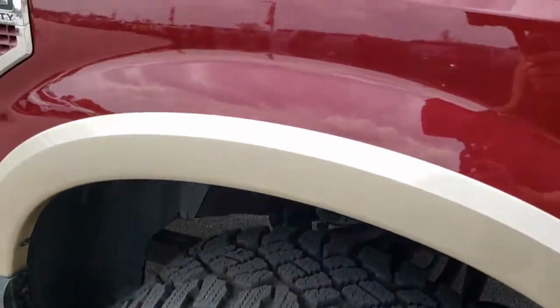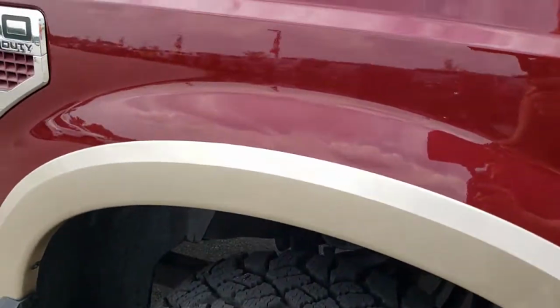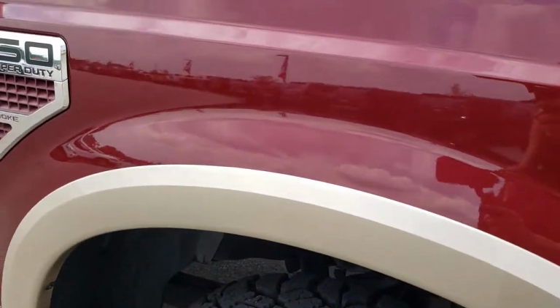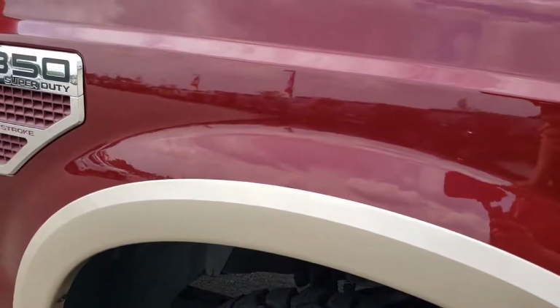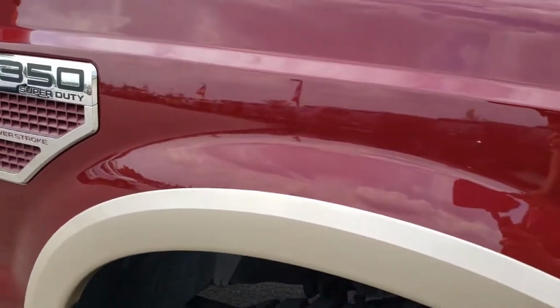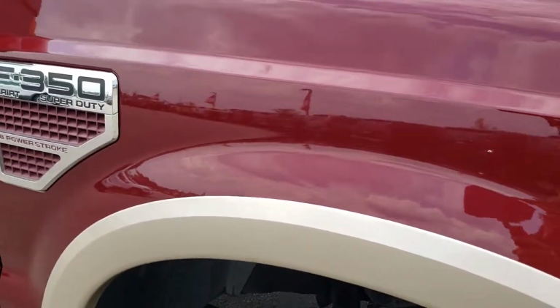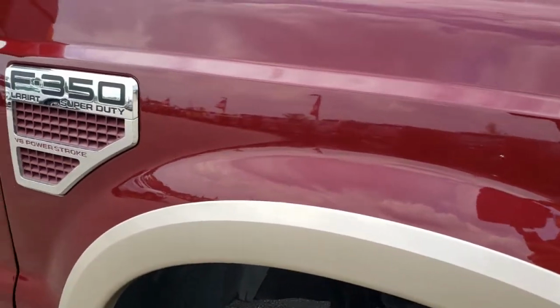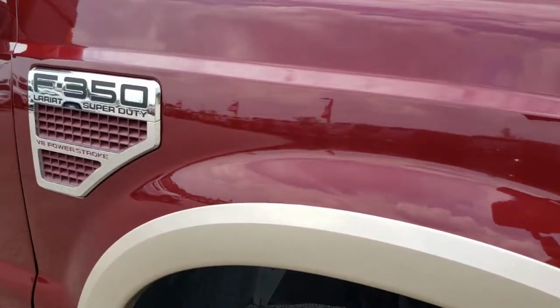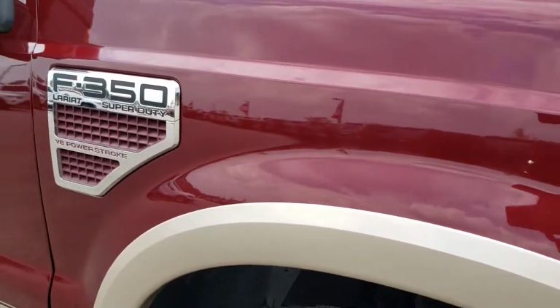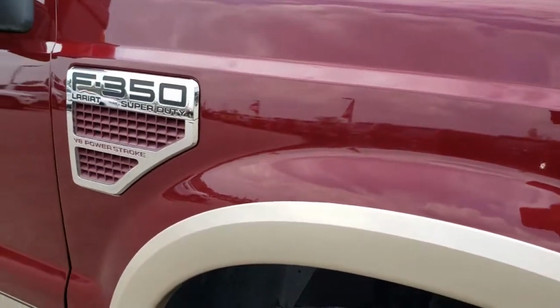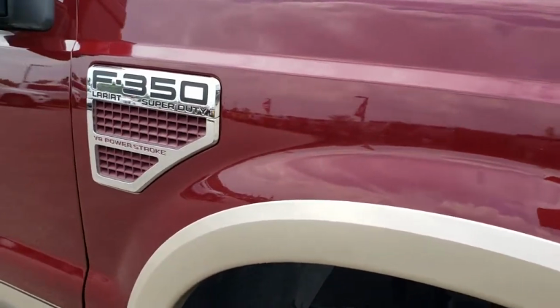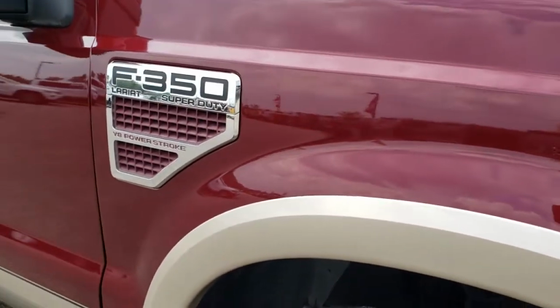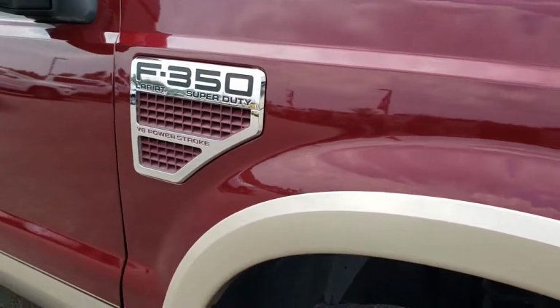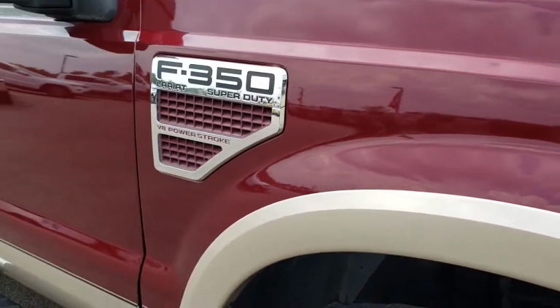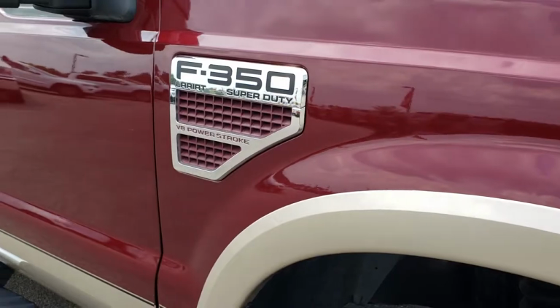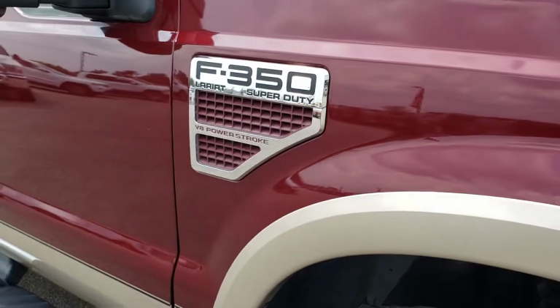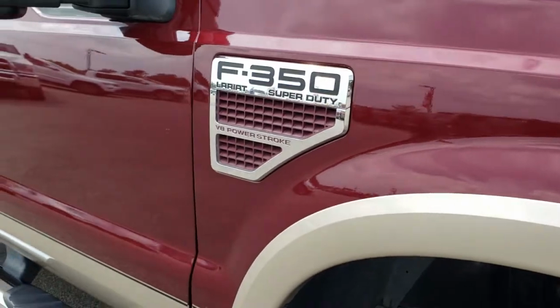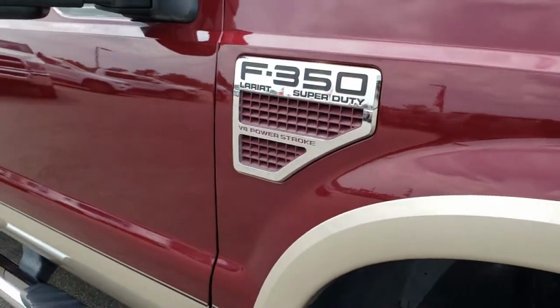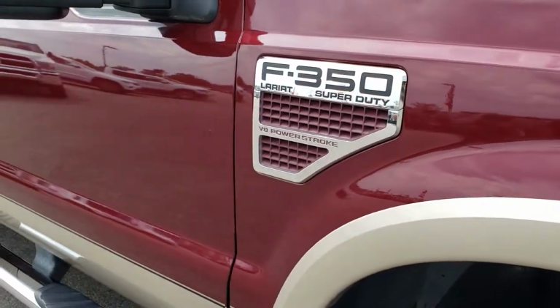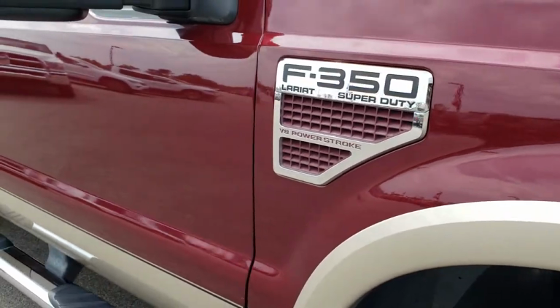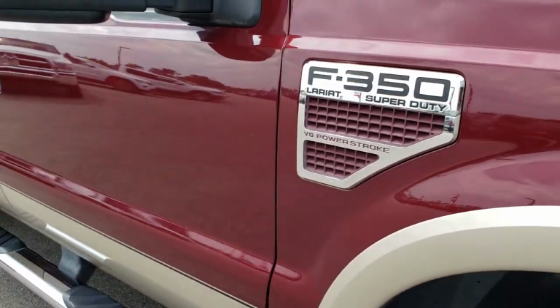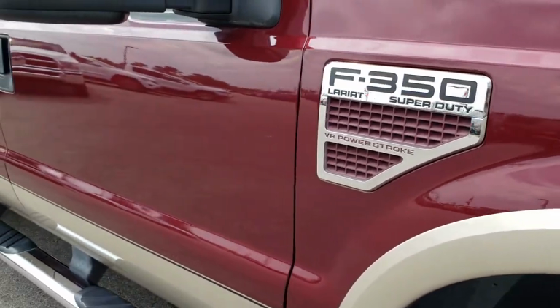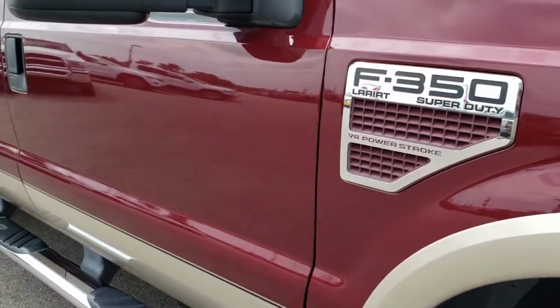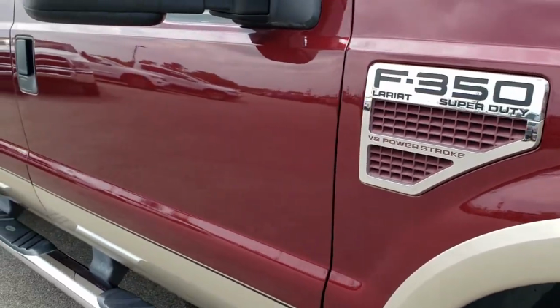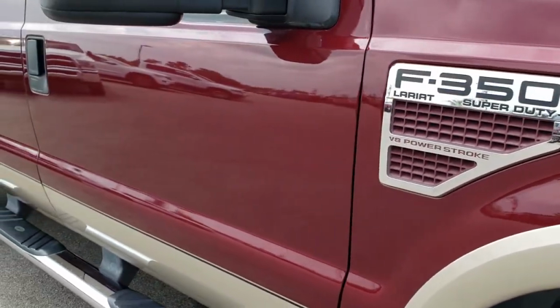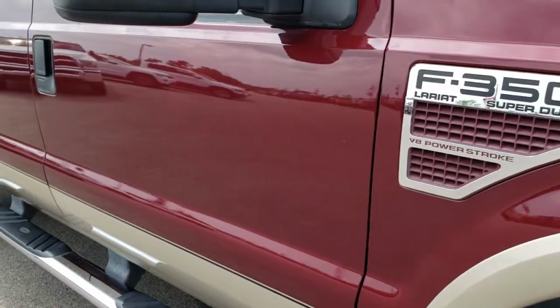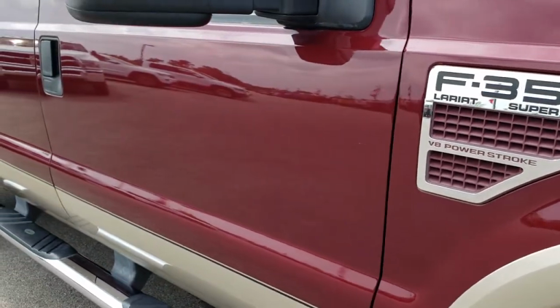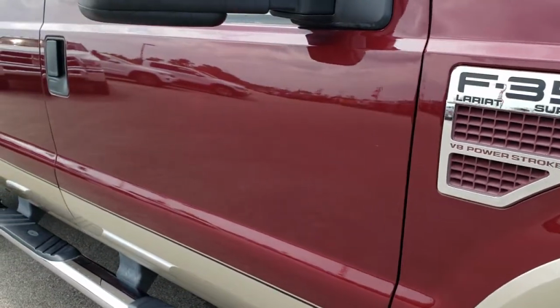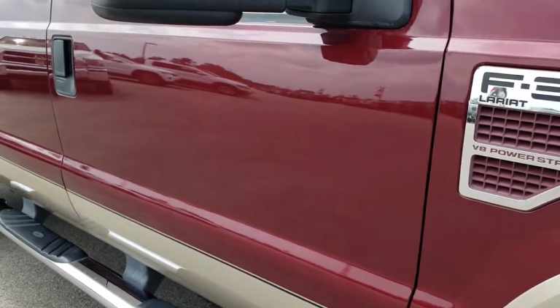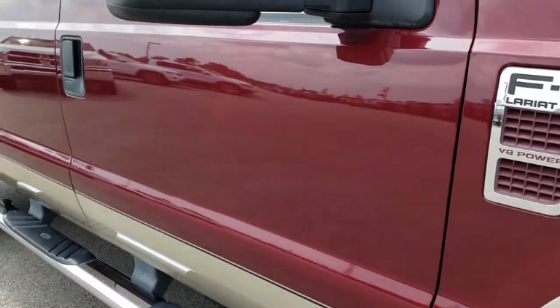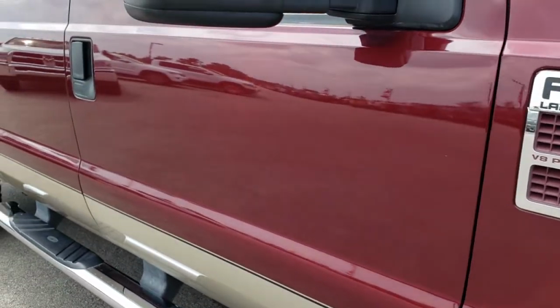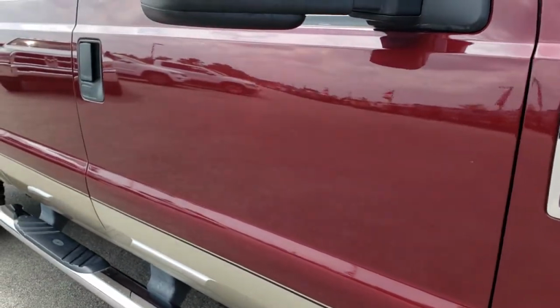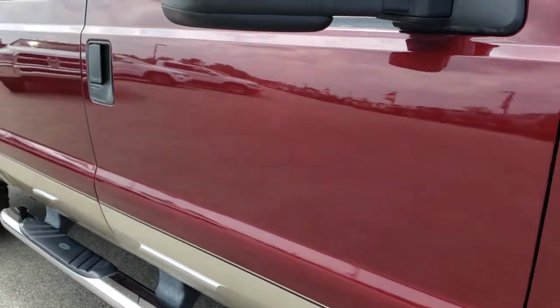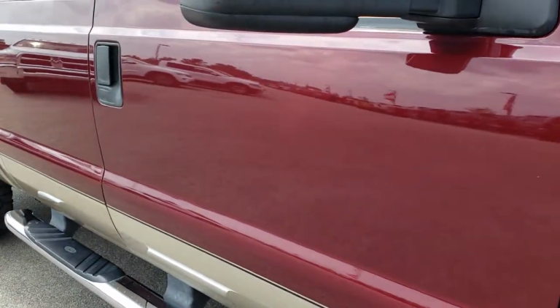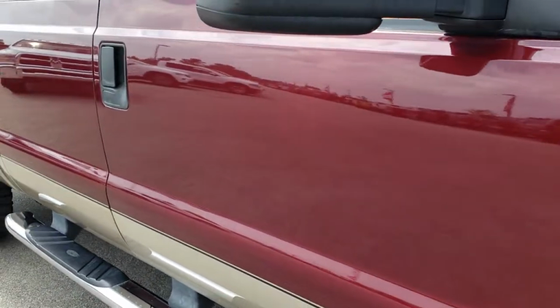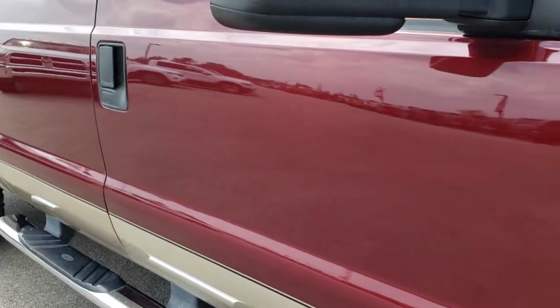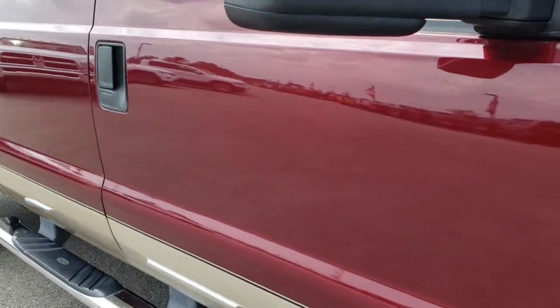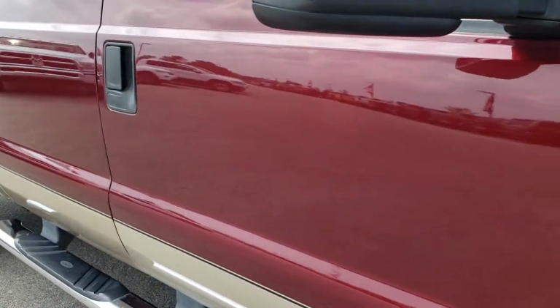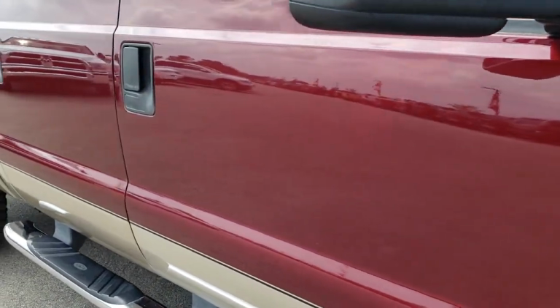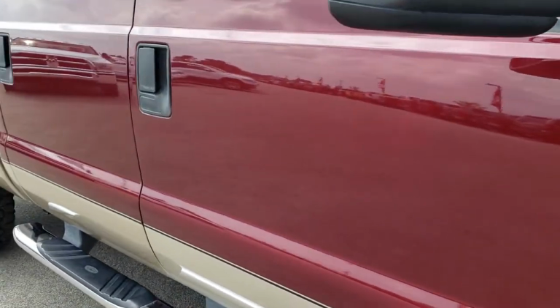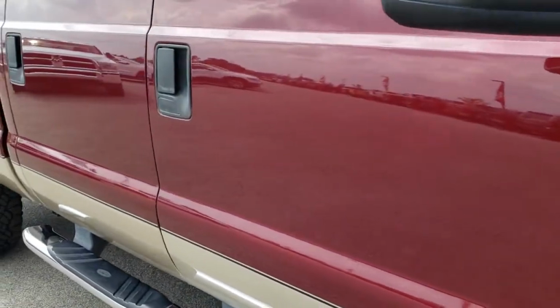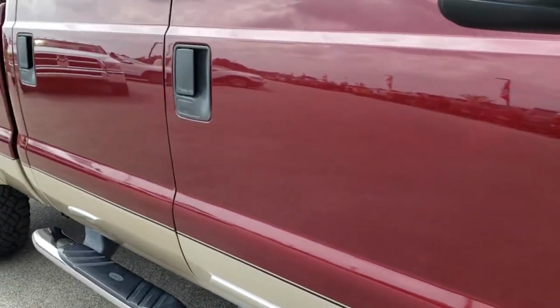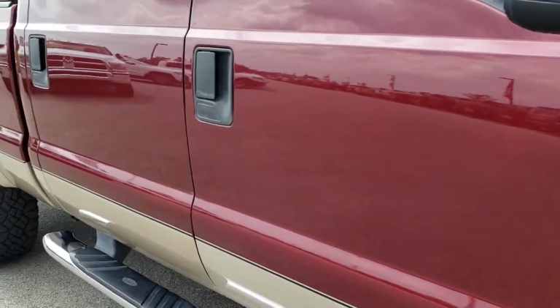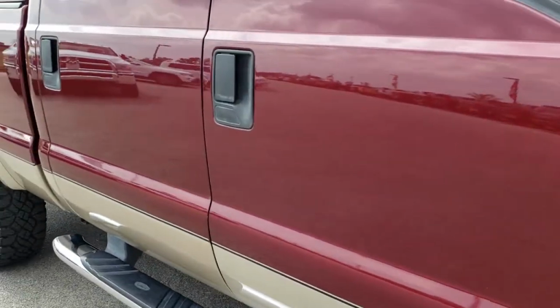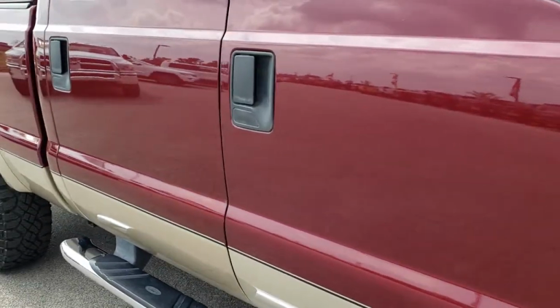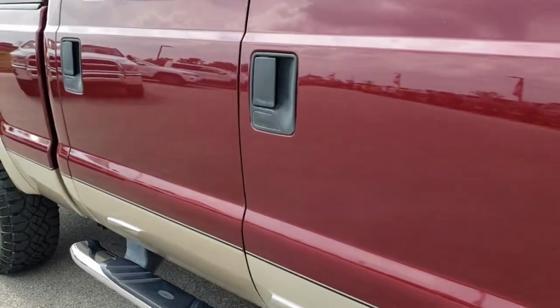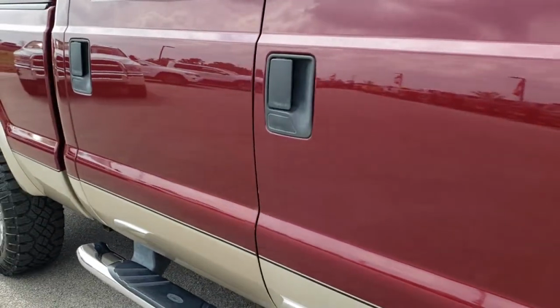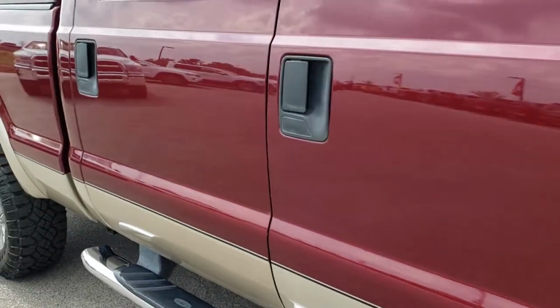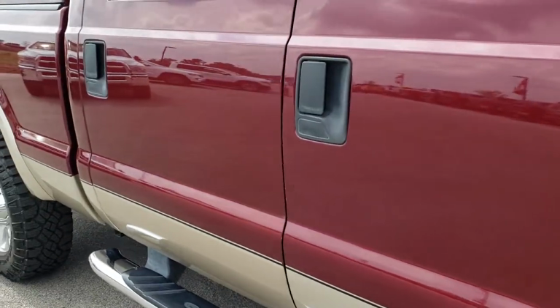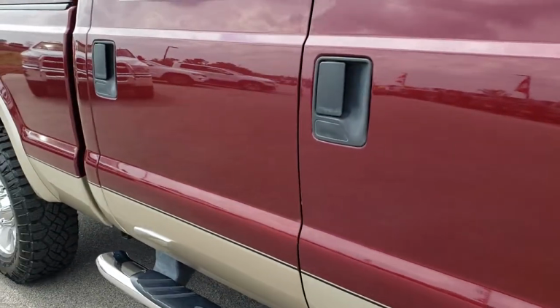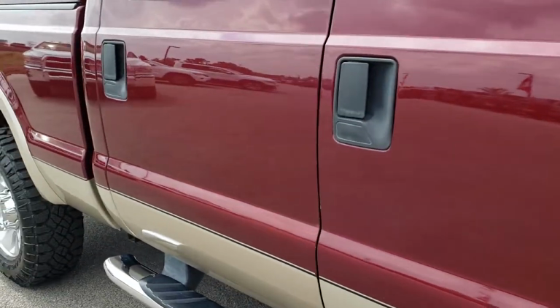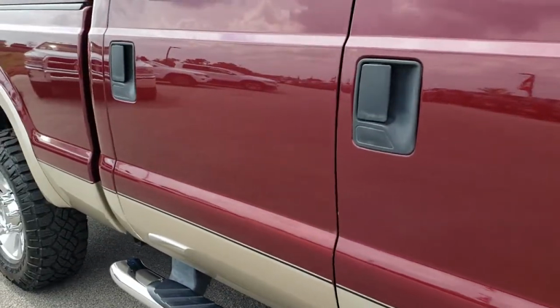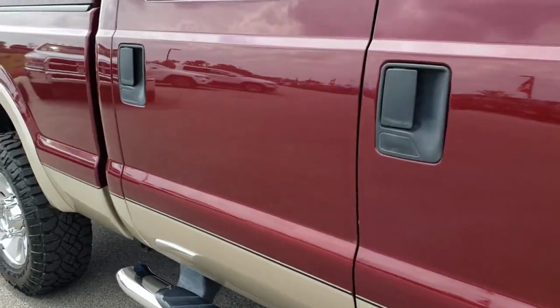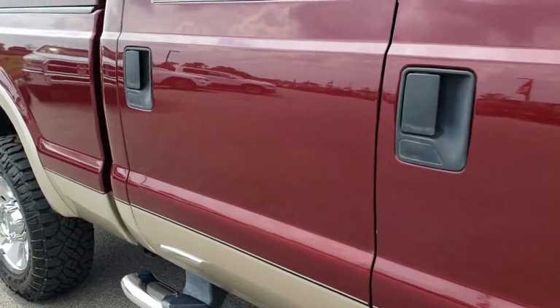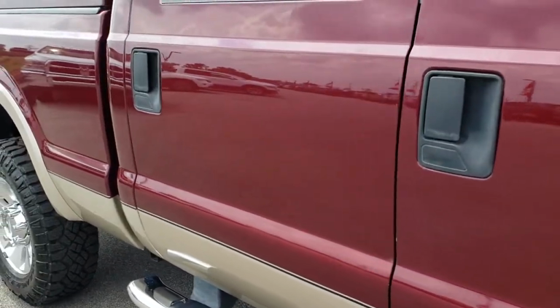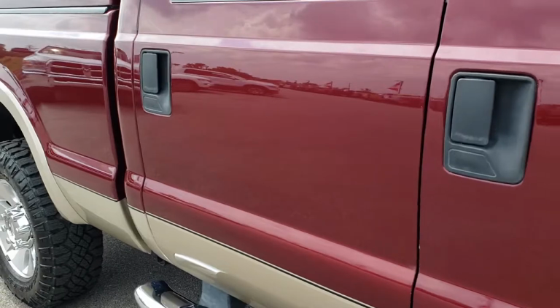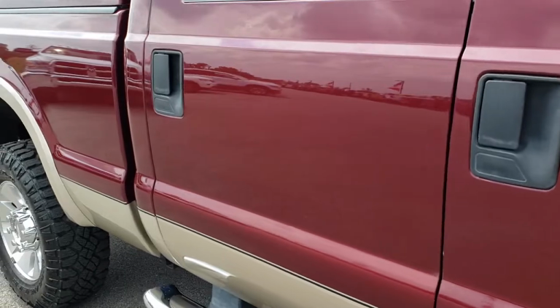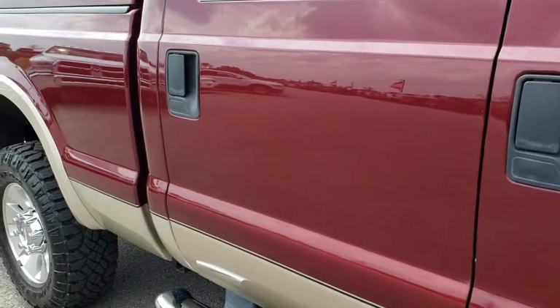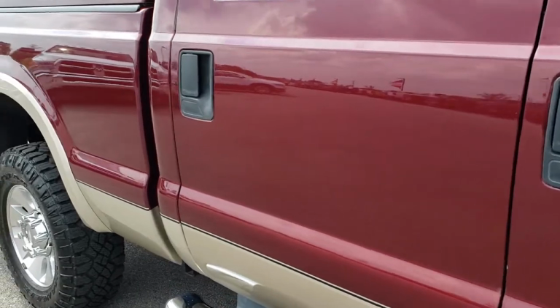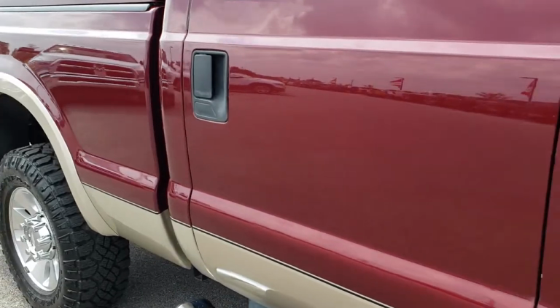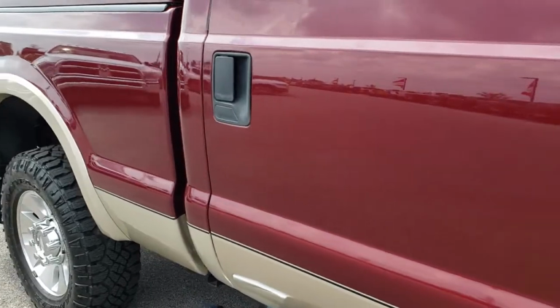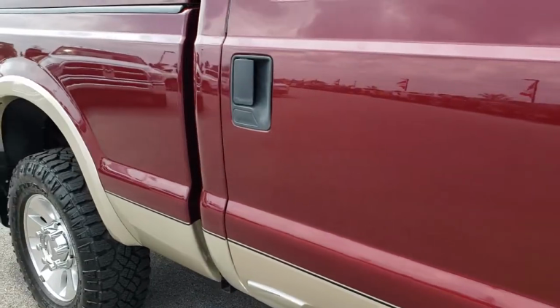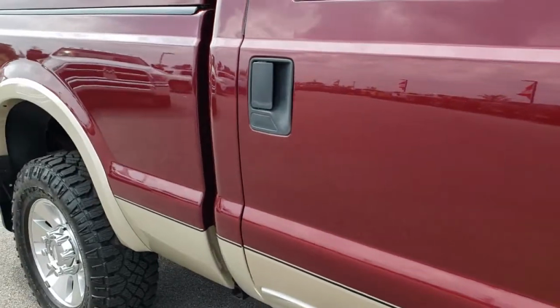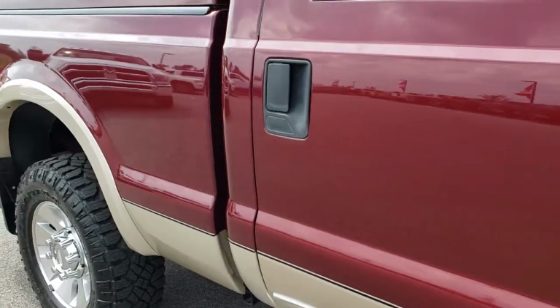As you go down this side of the truck you can see just how clean this body is, how reflective and mirror-like the paint is.